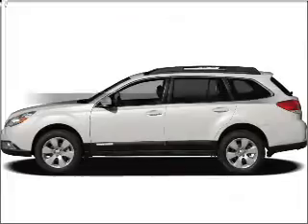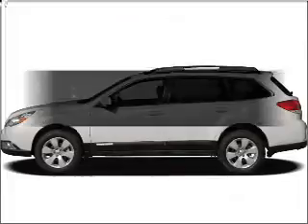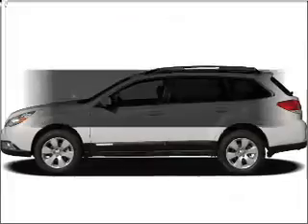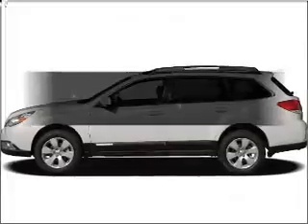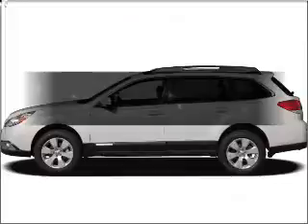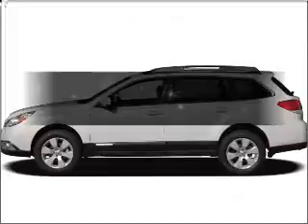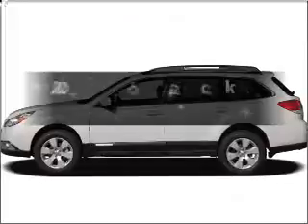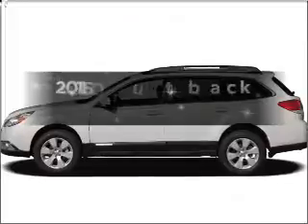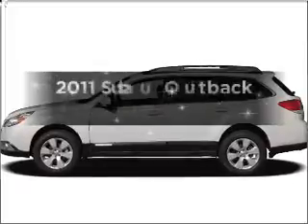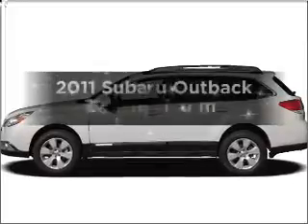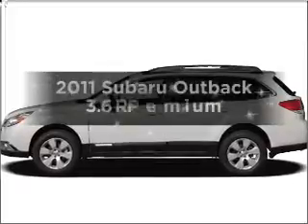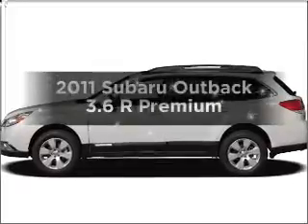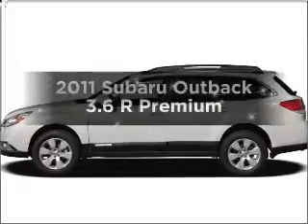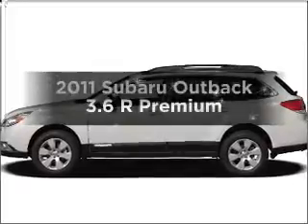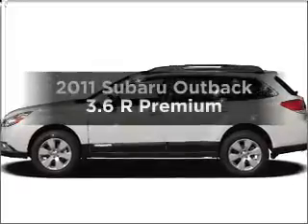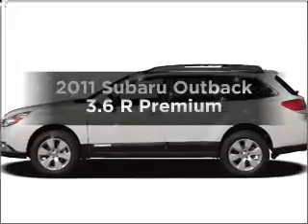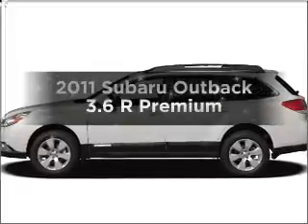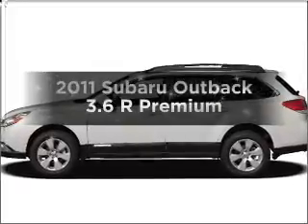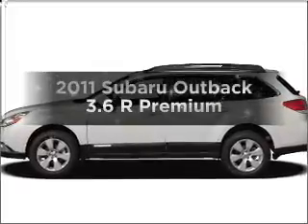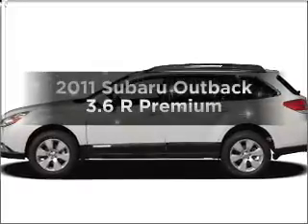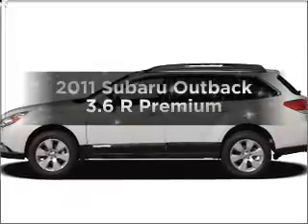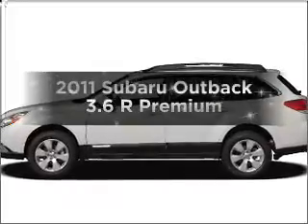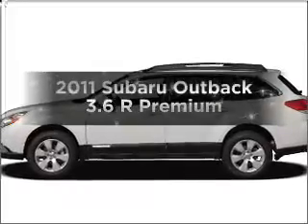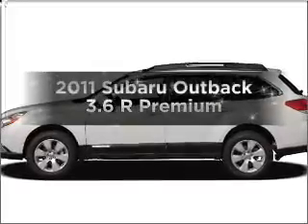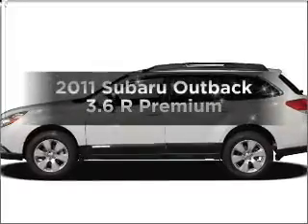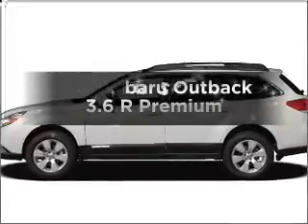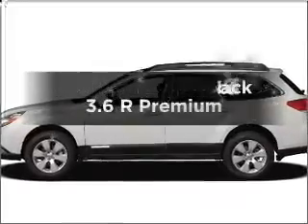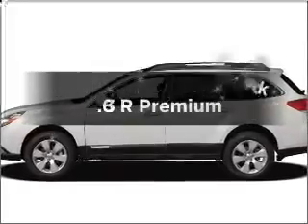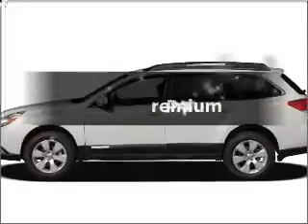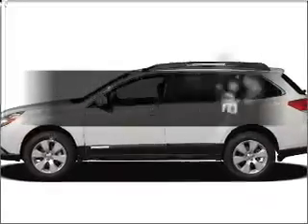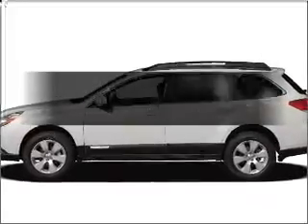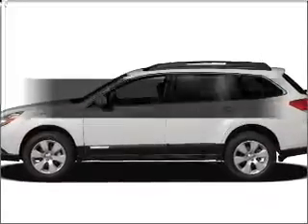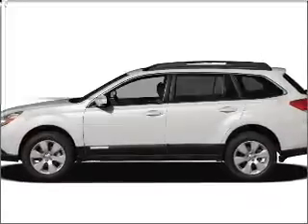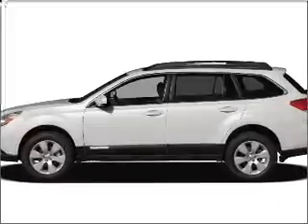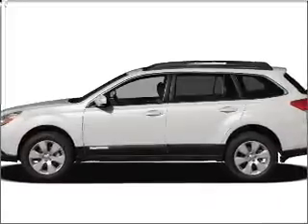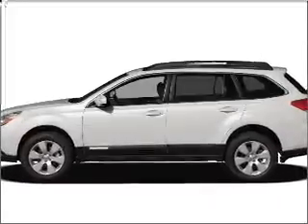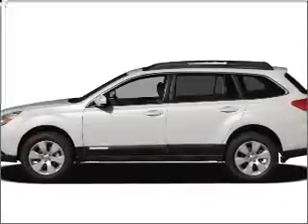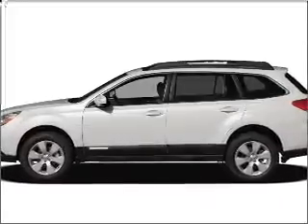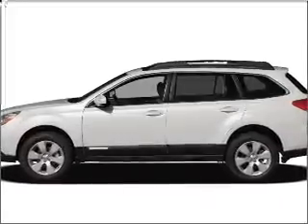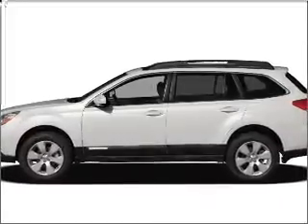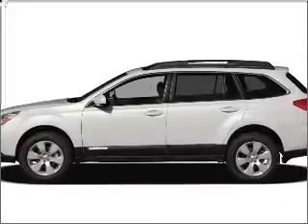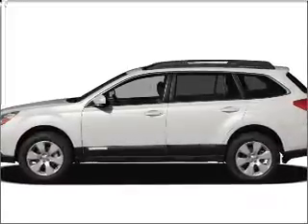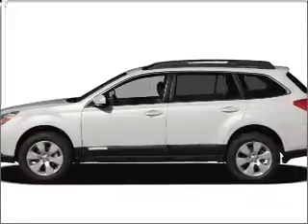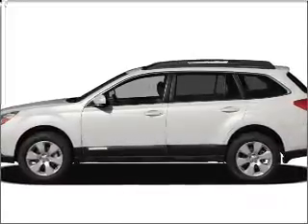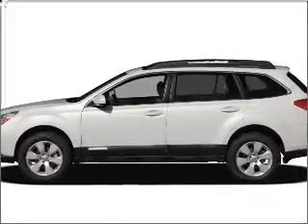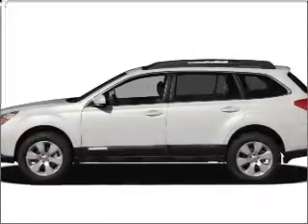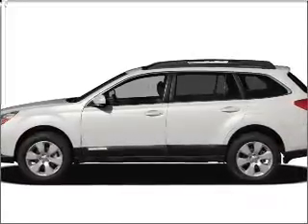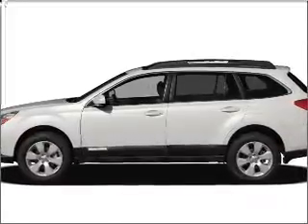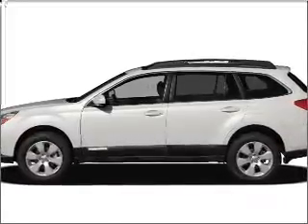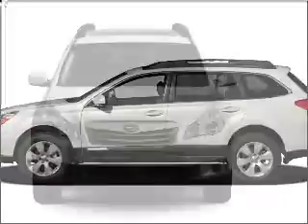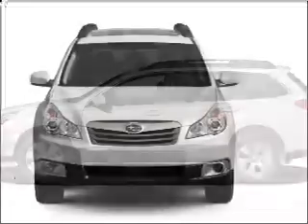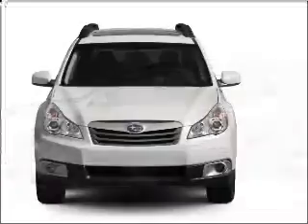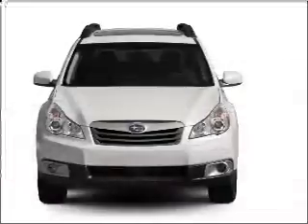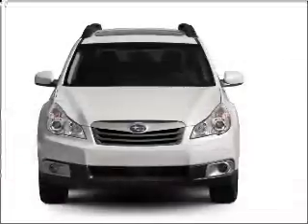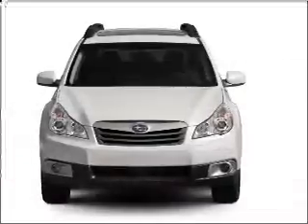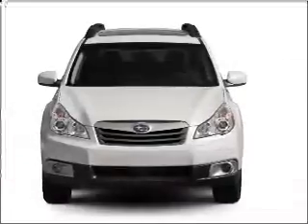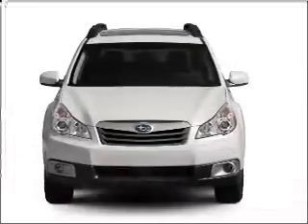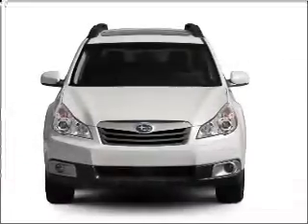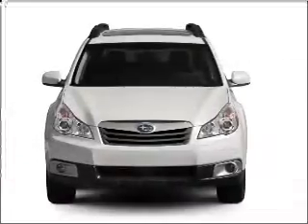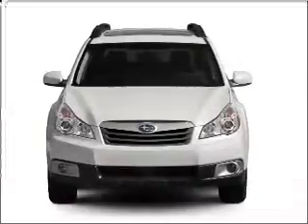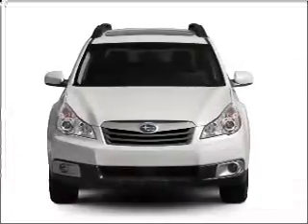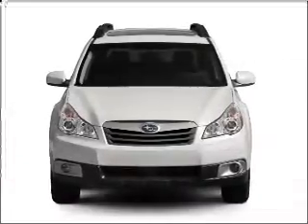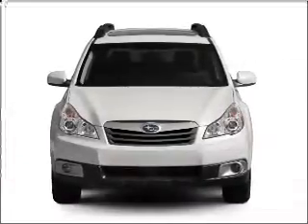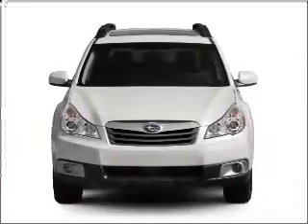Get noticed in this 2011 Subaru Outback. If you're looking for an automobile with great attributes, look no further.